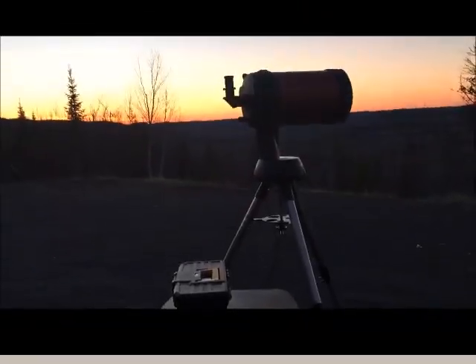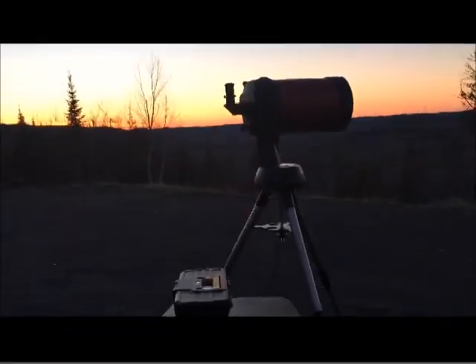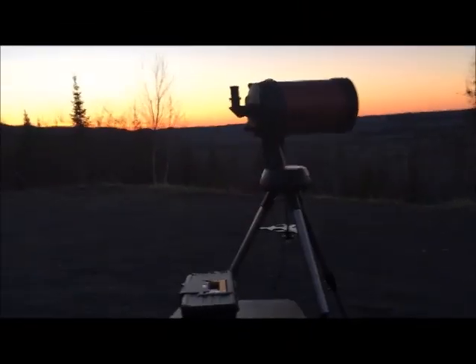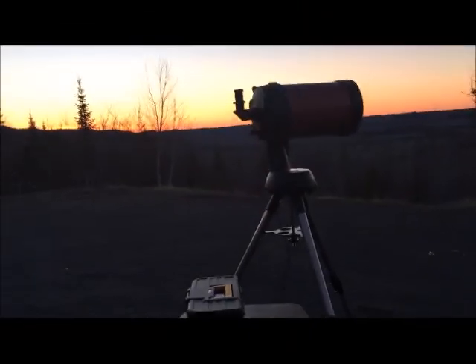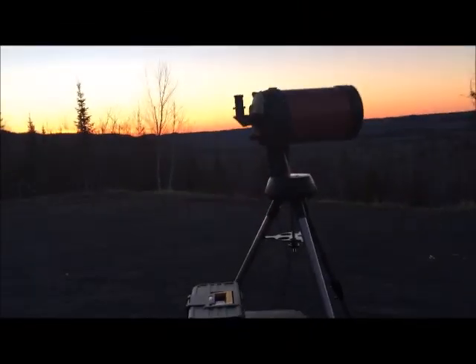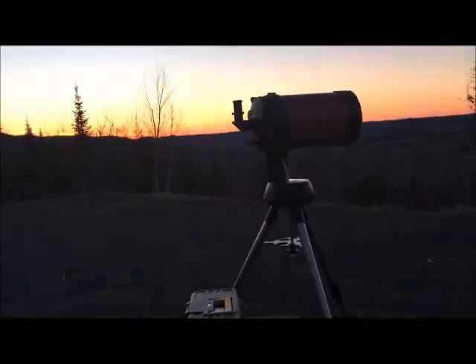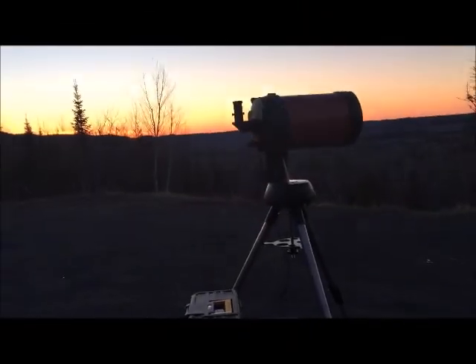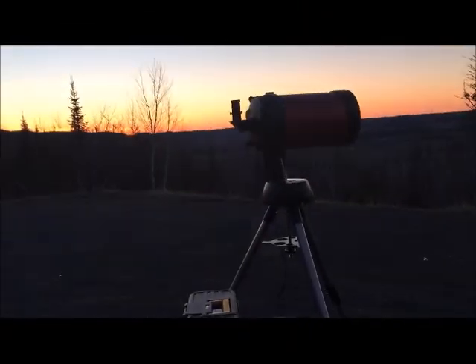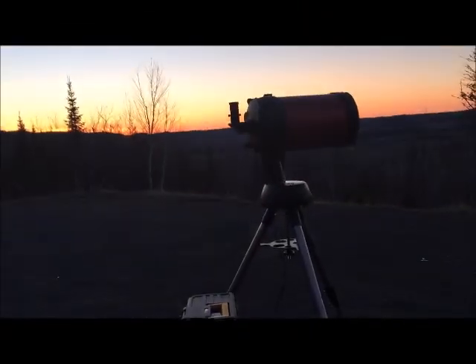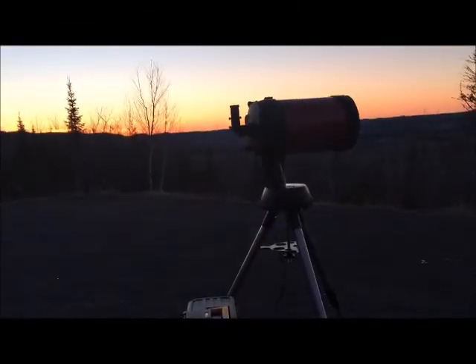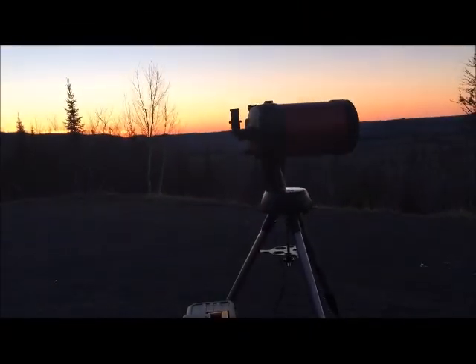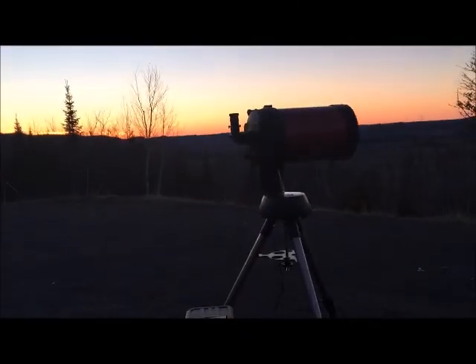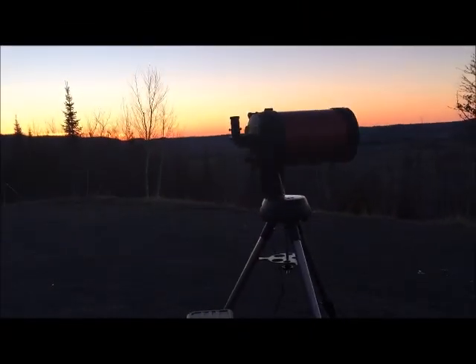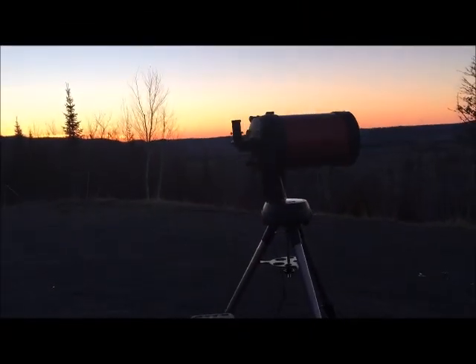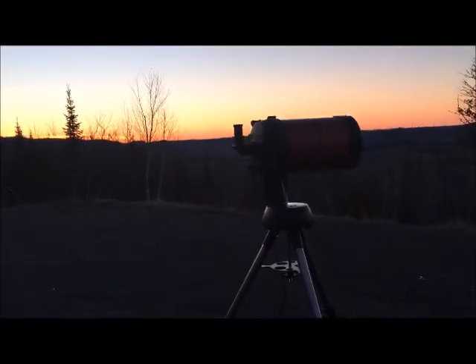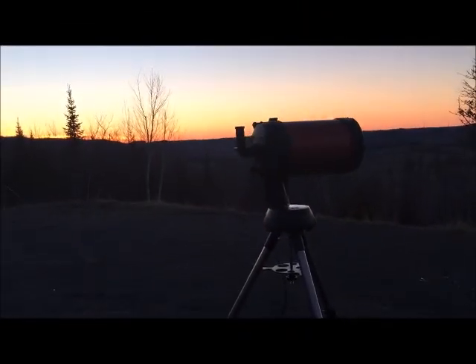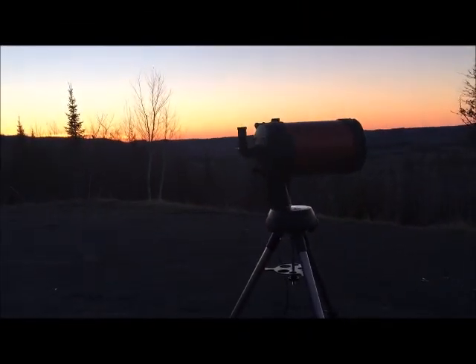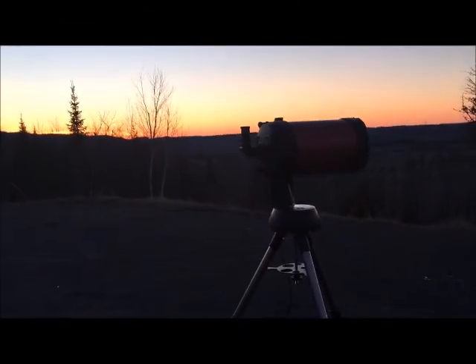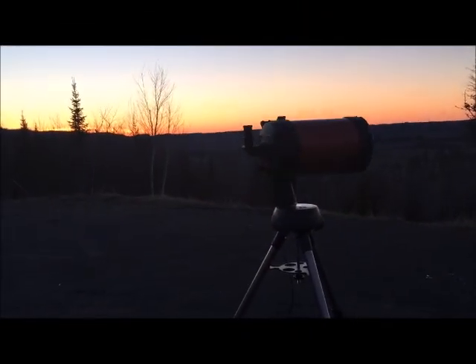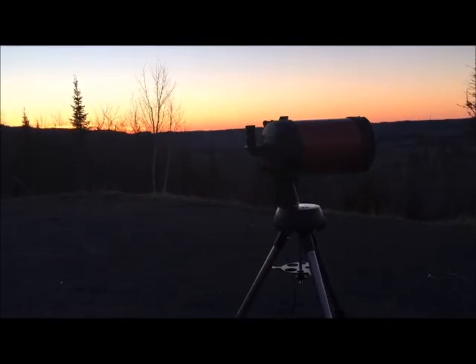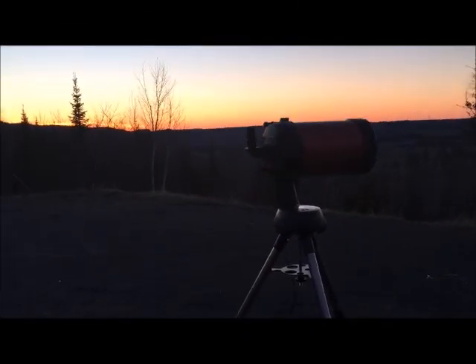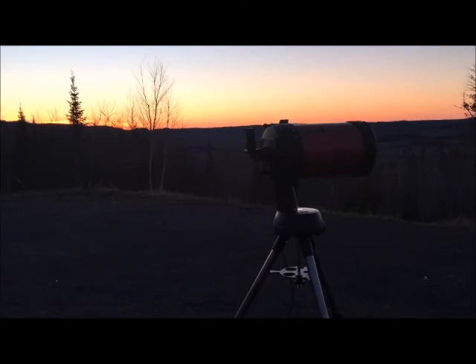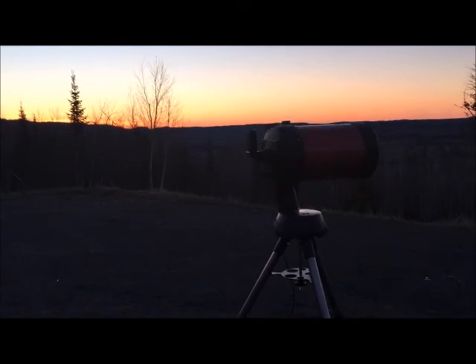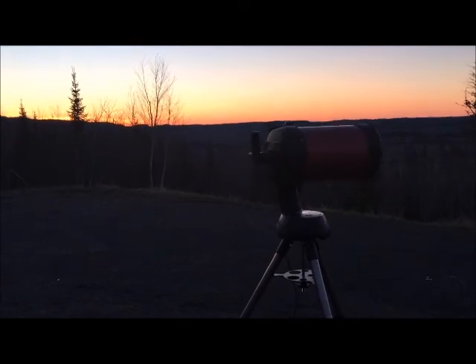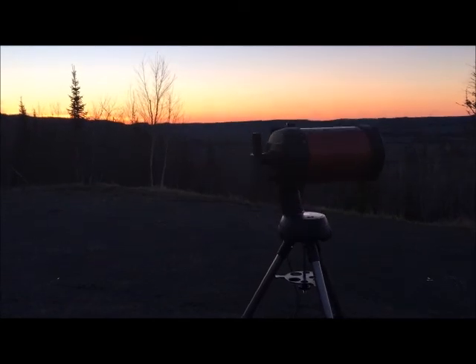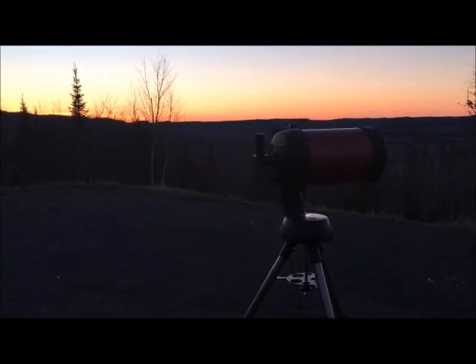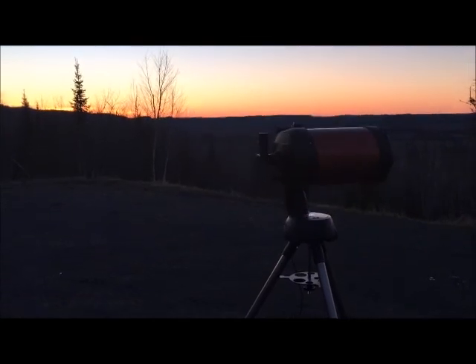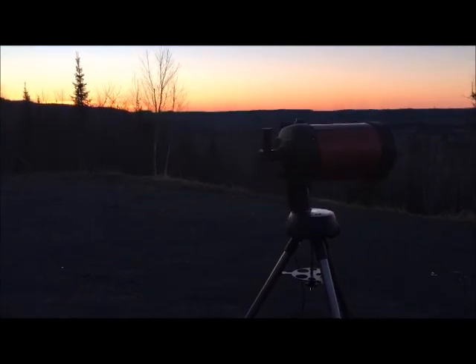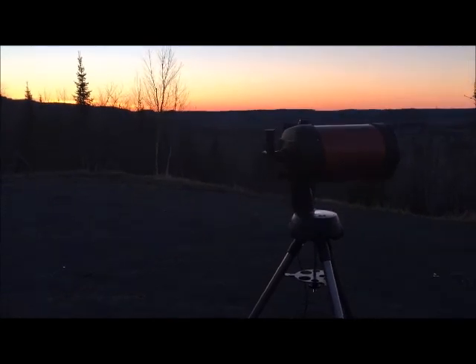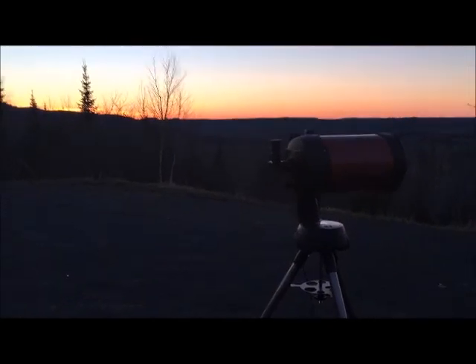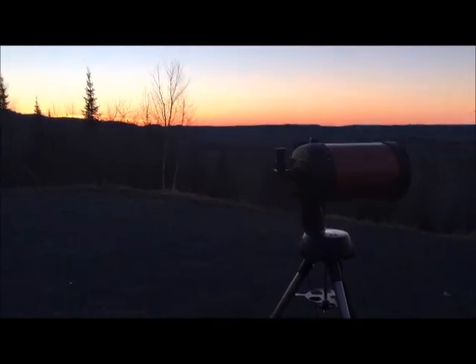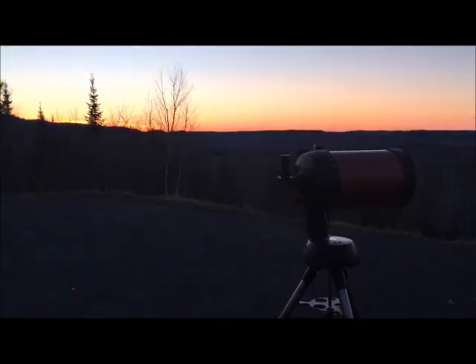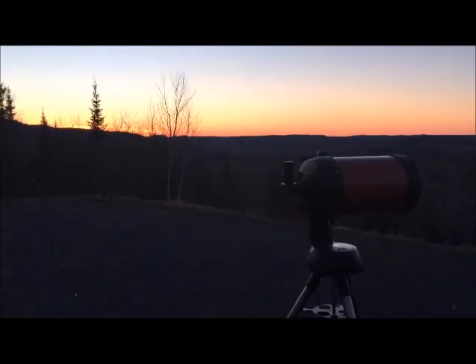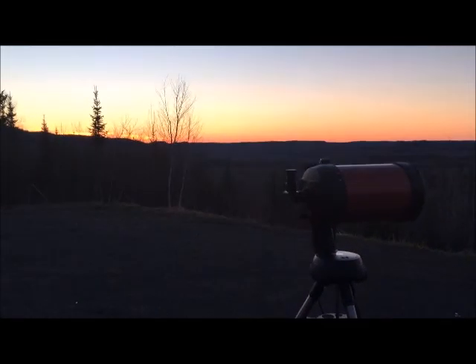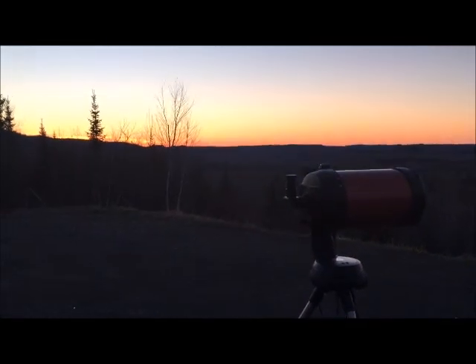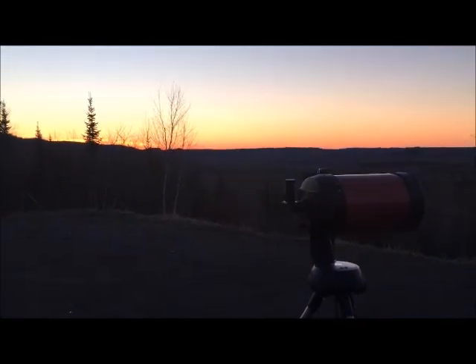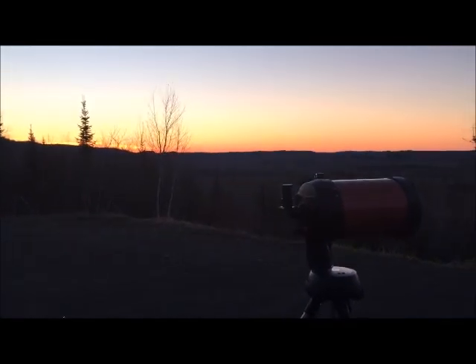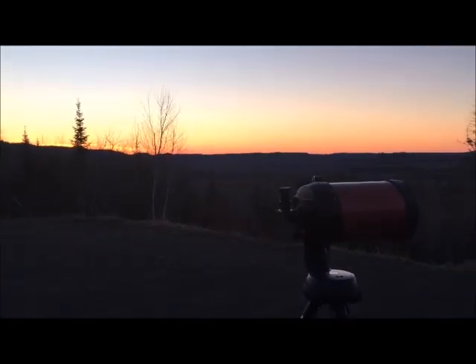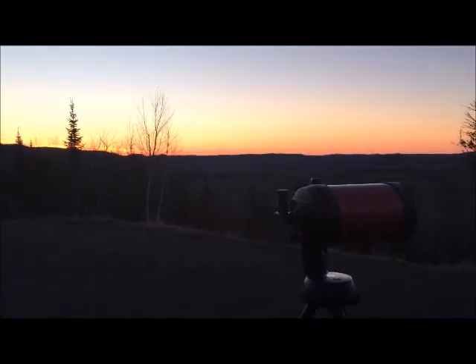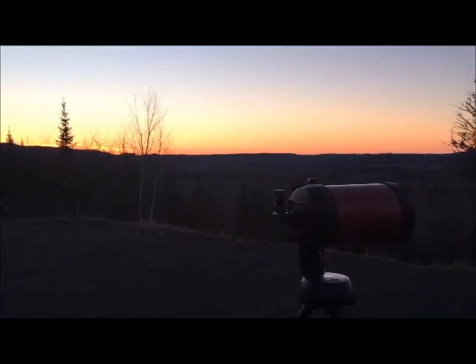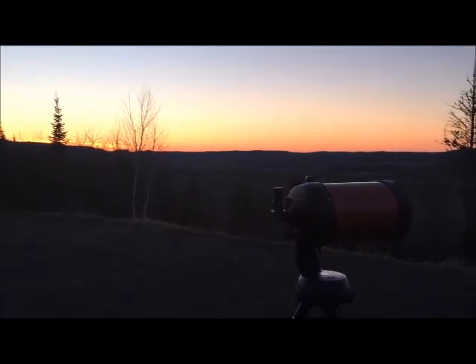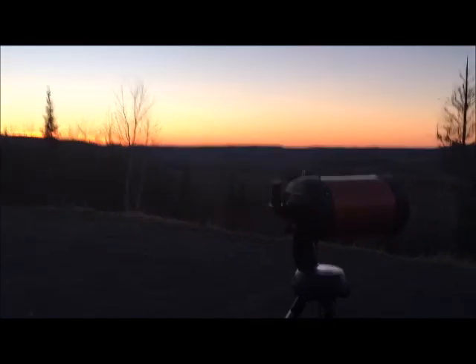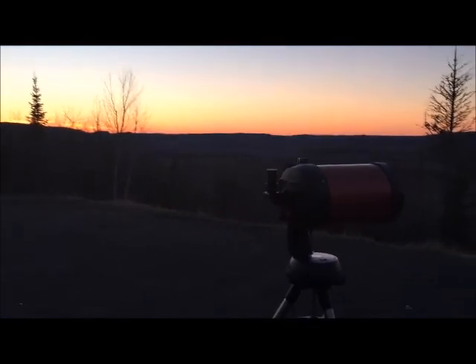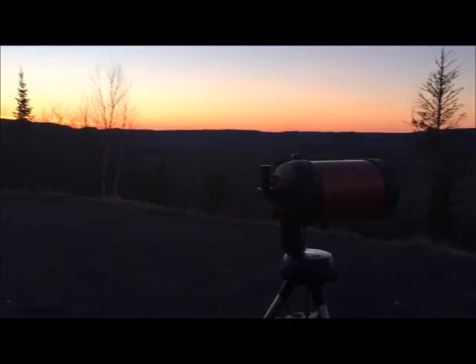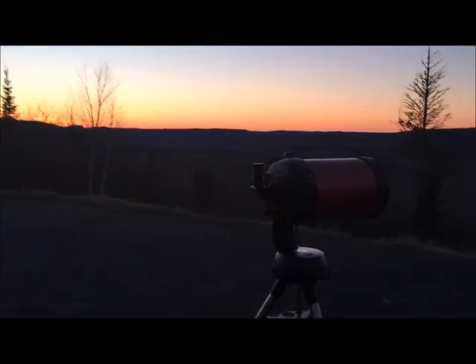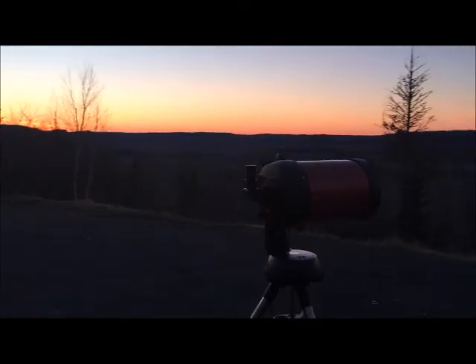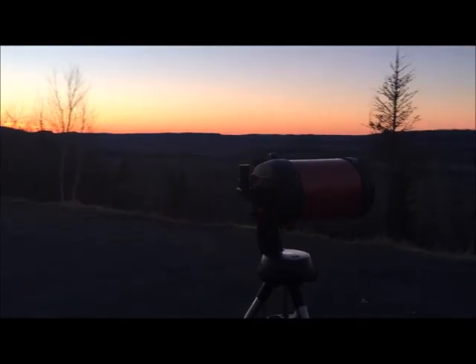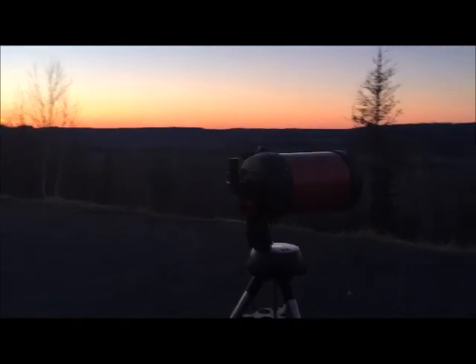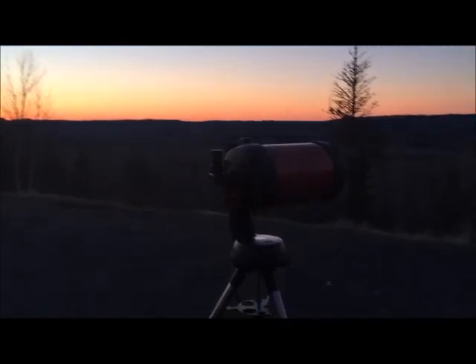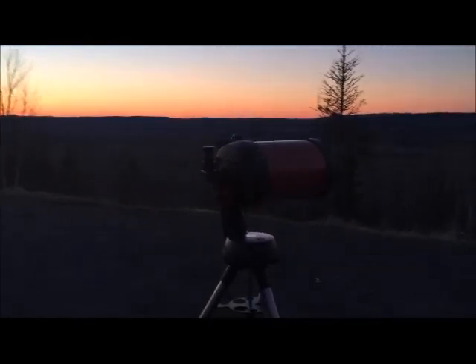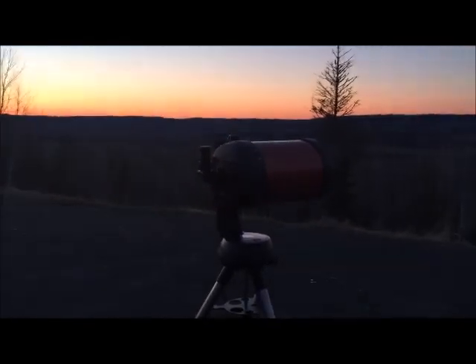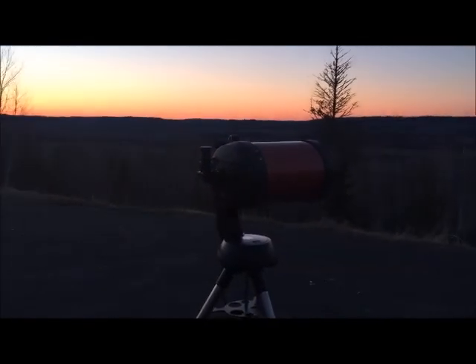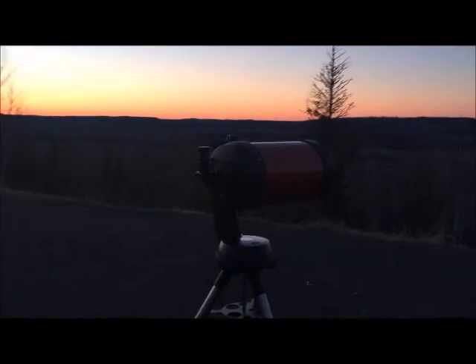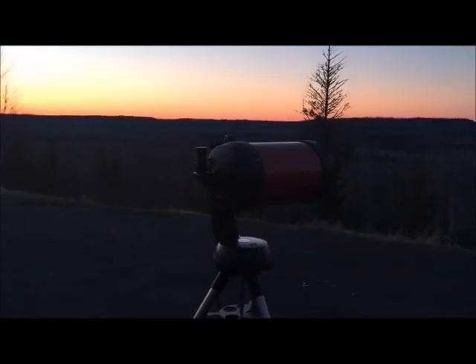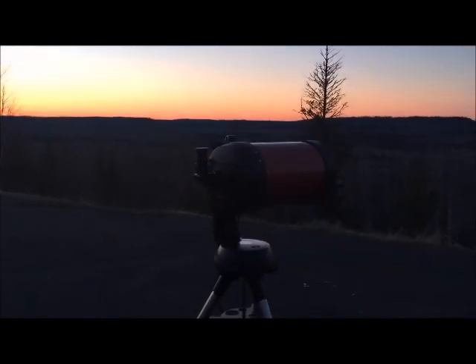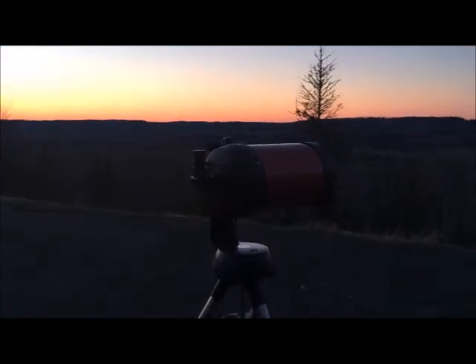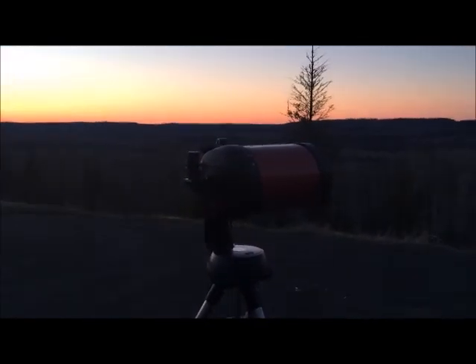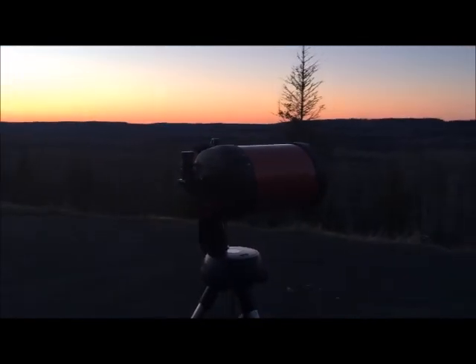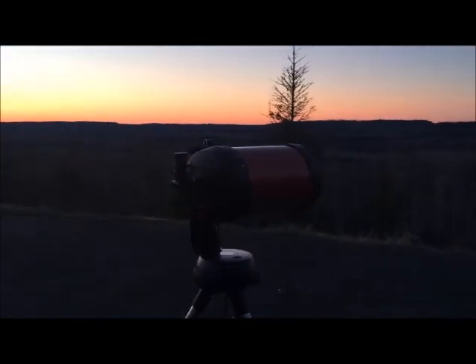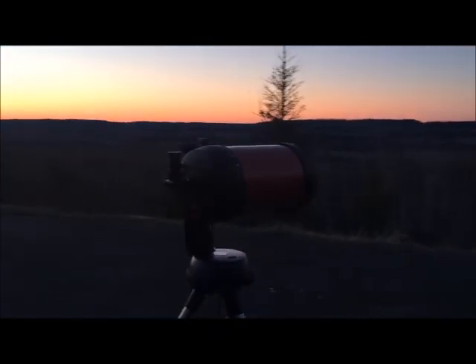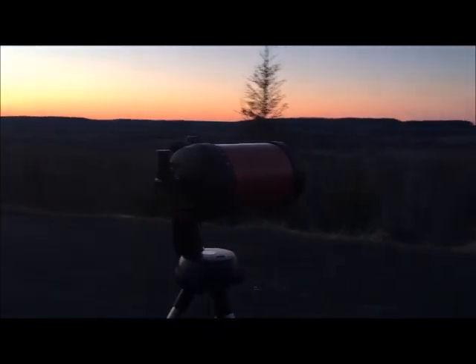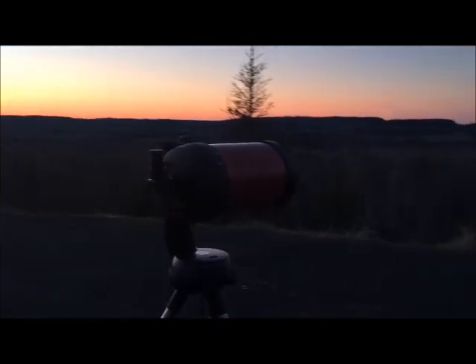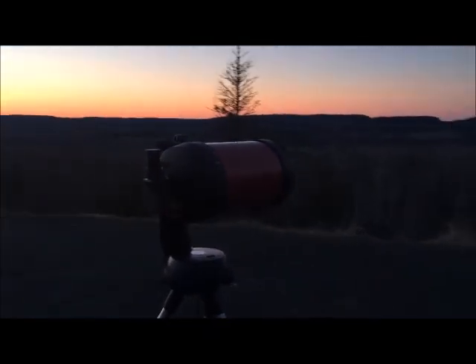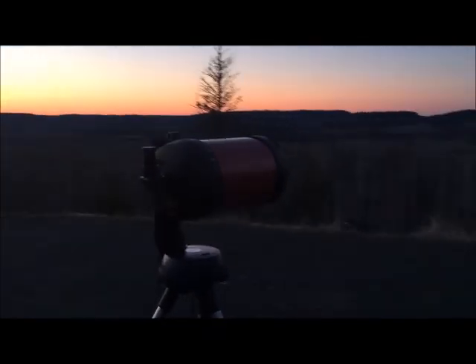Just had to get a shot at the sunset. It's gorgeous up here. Beautiful.